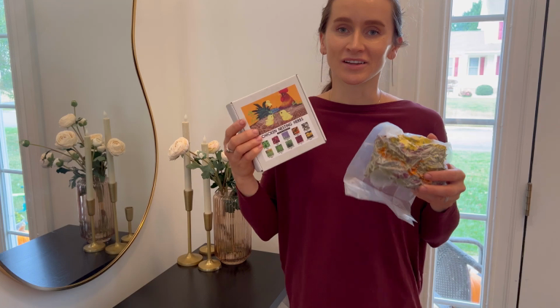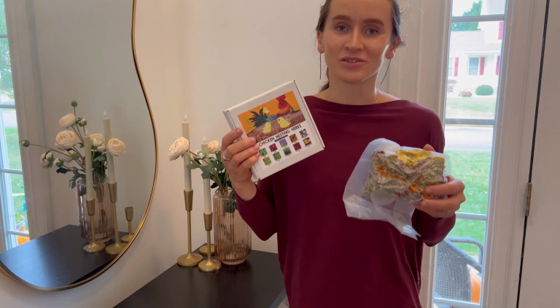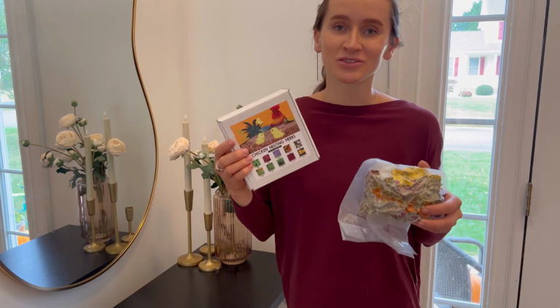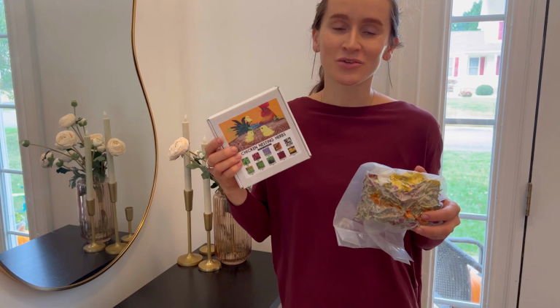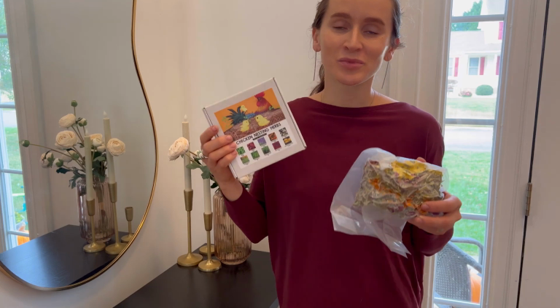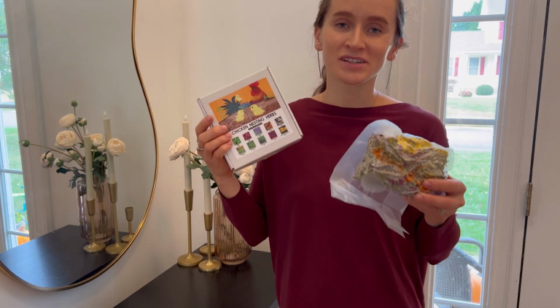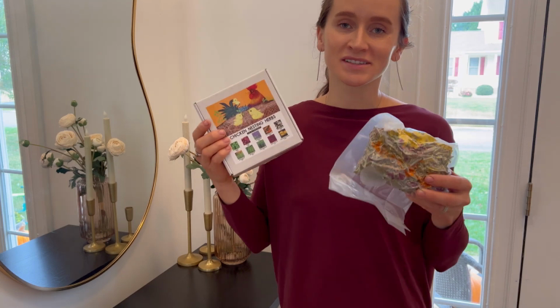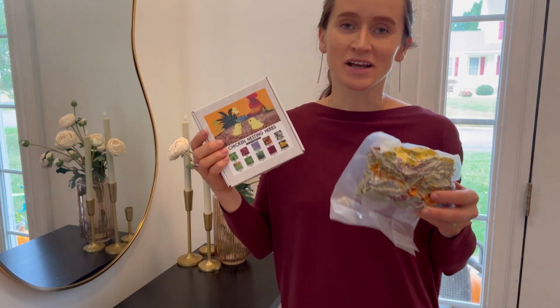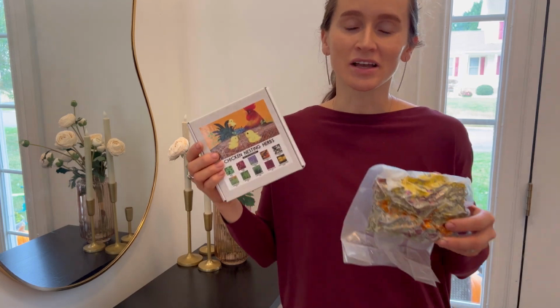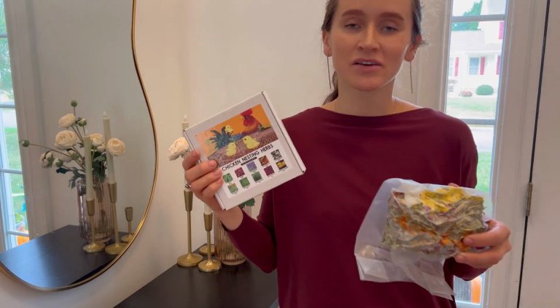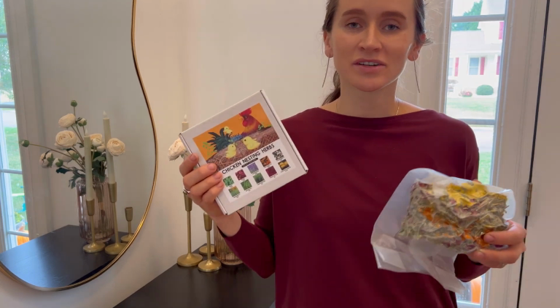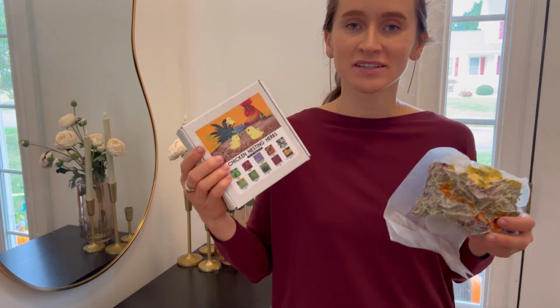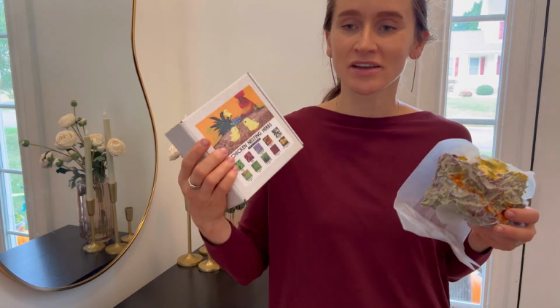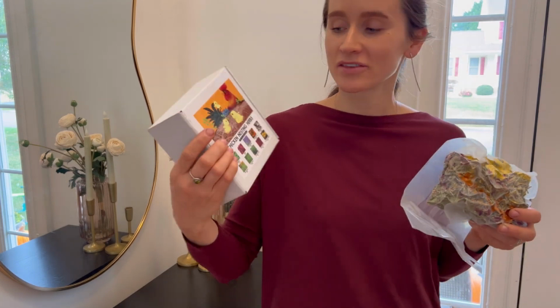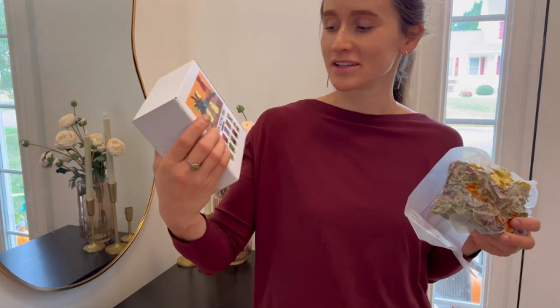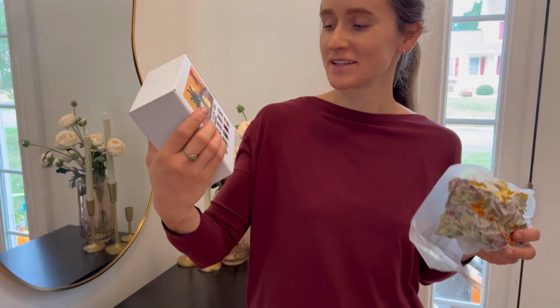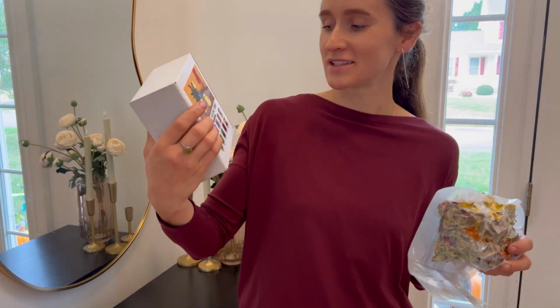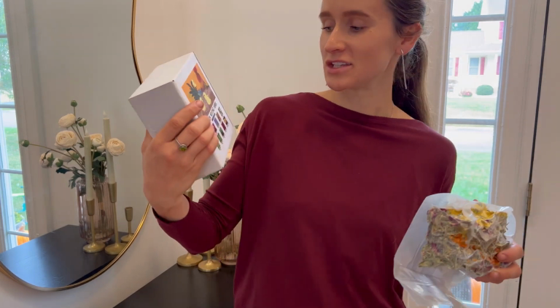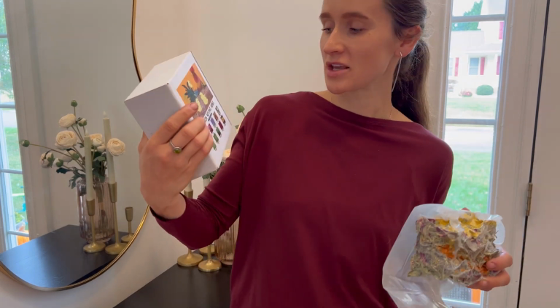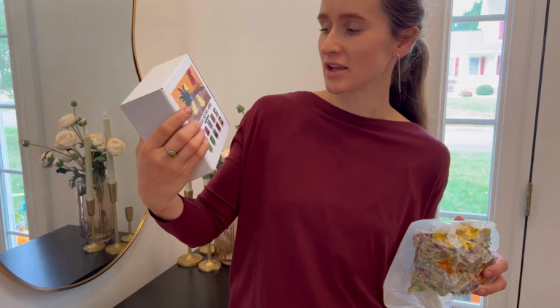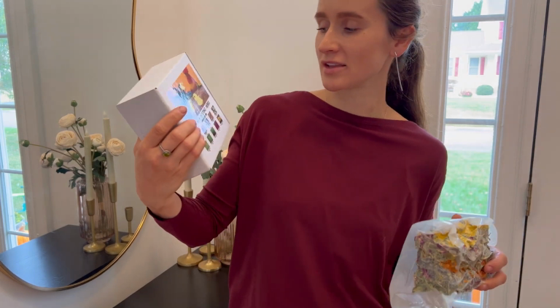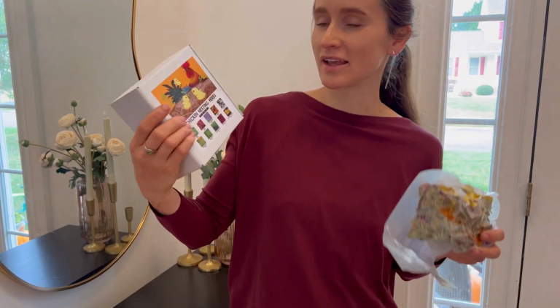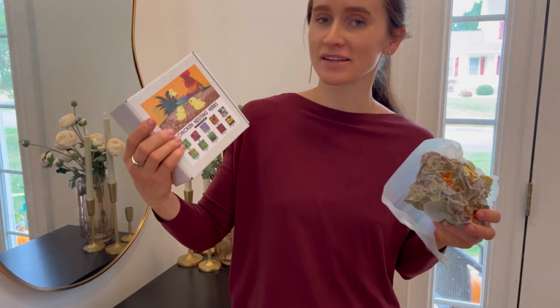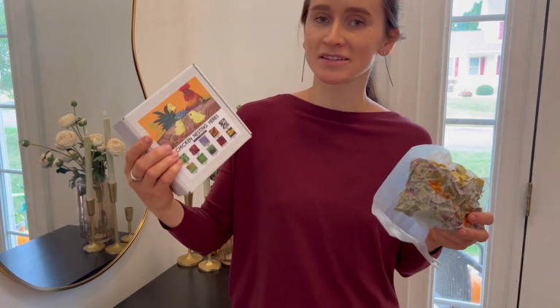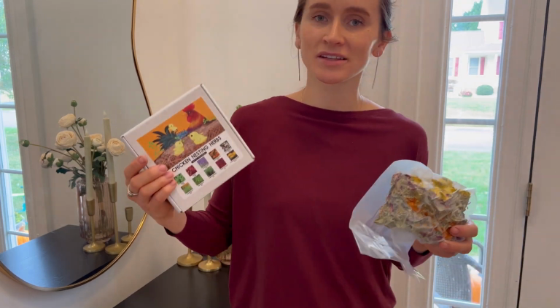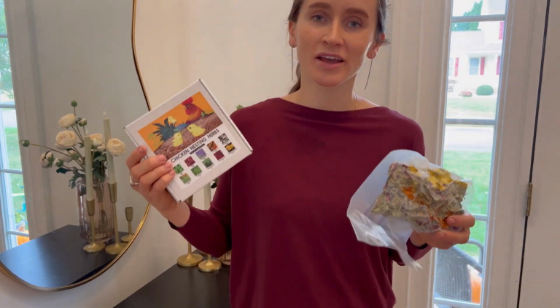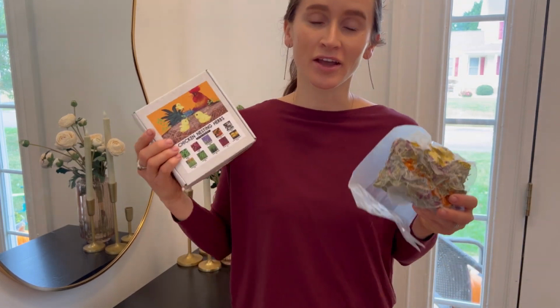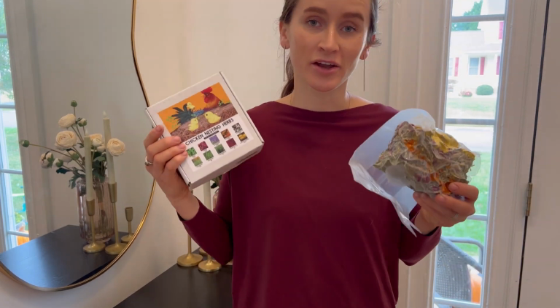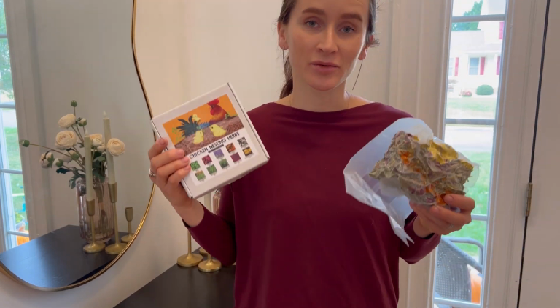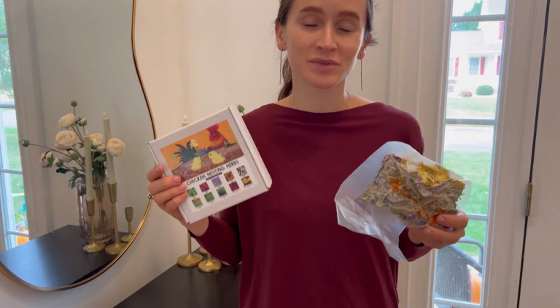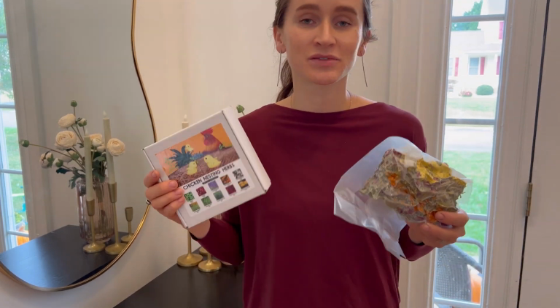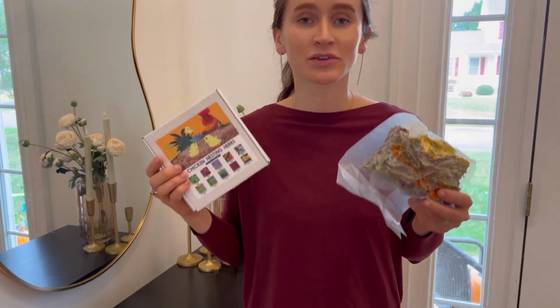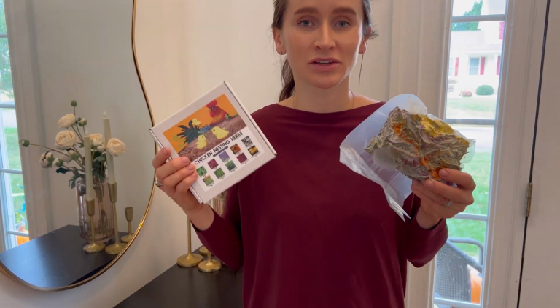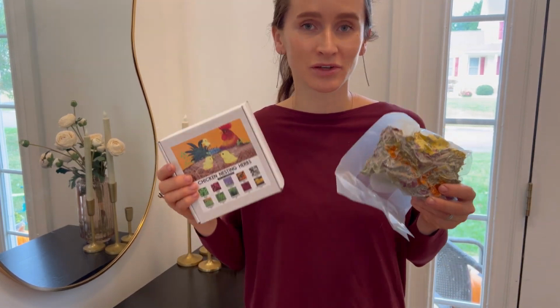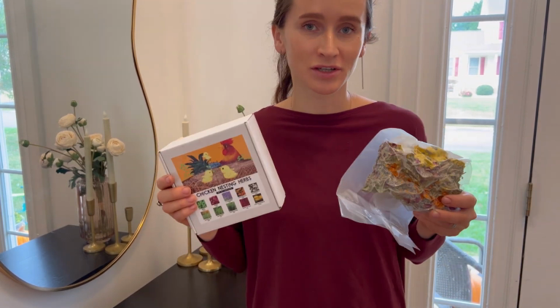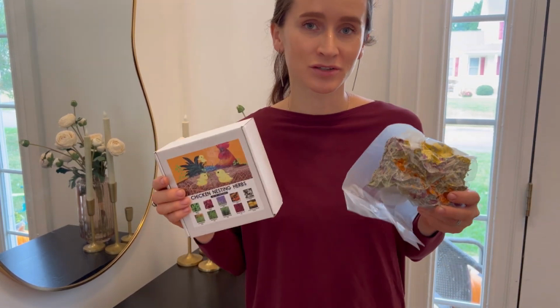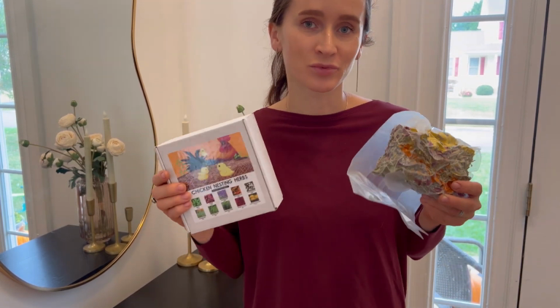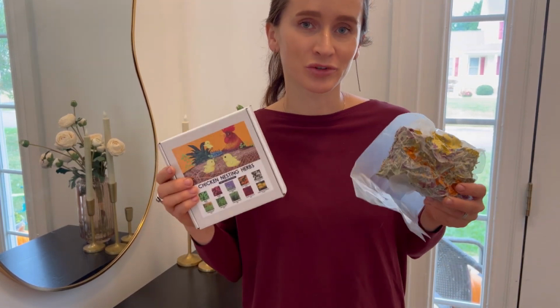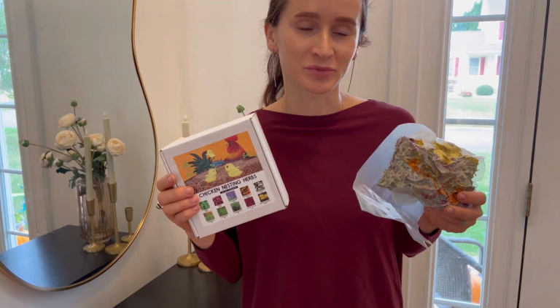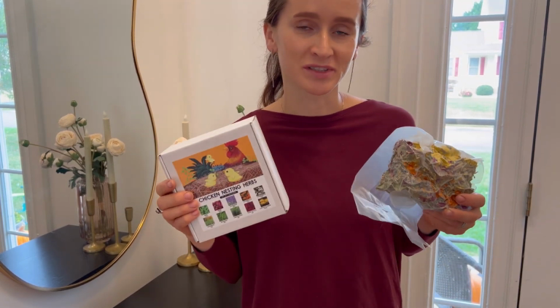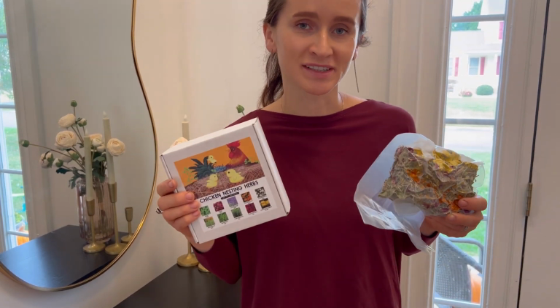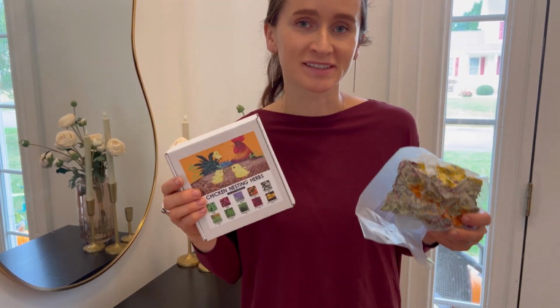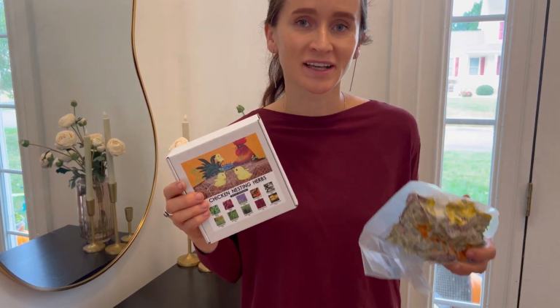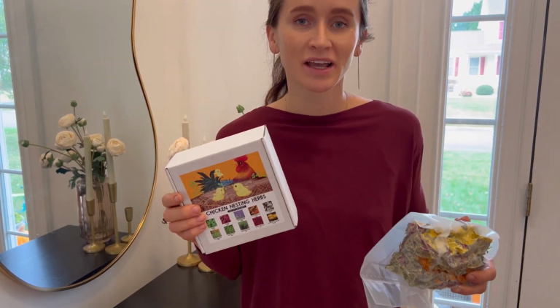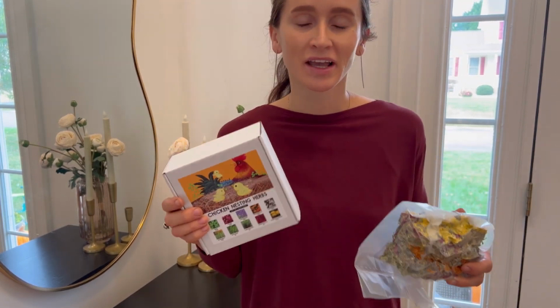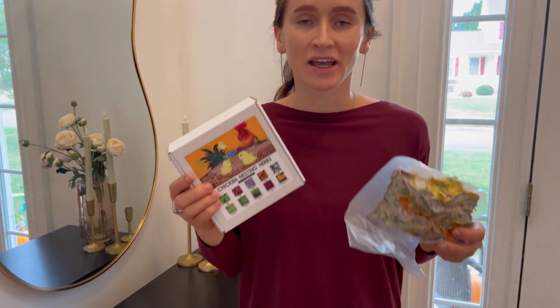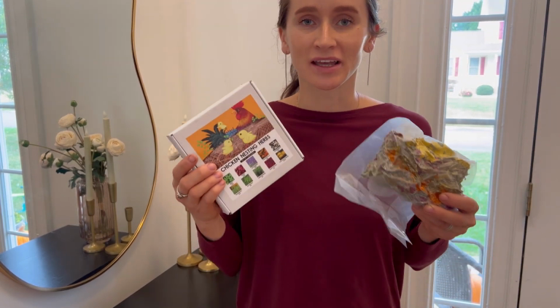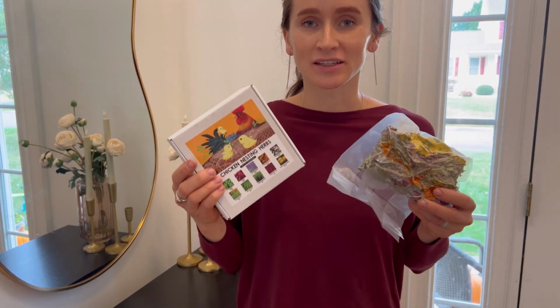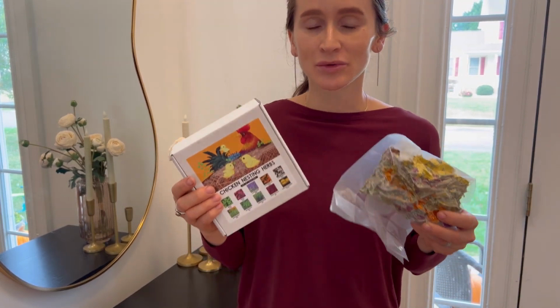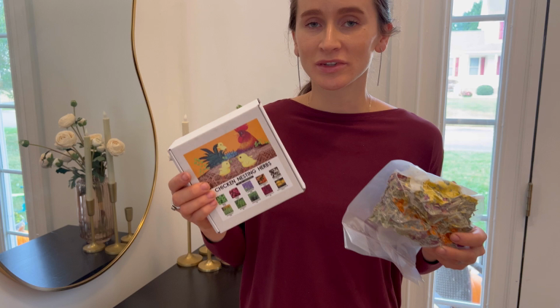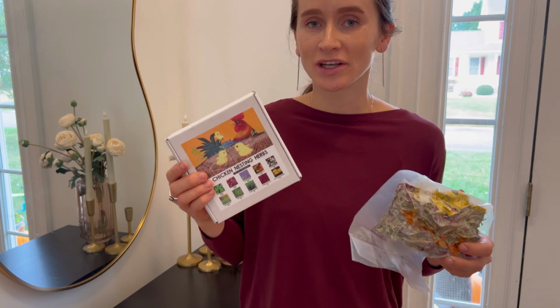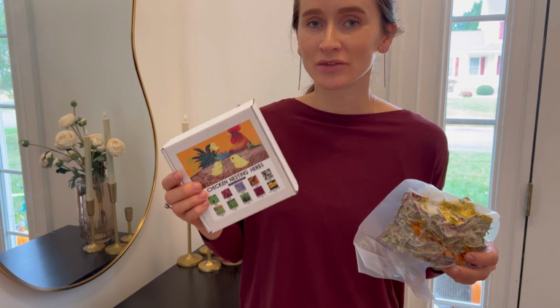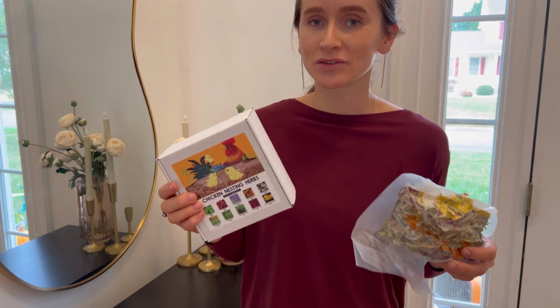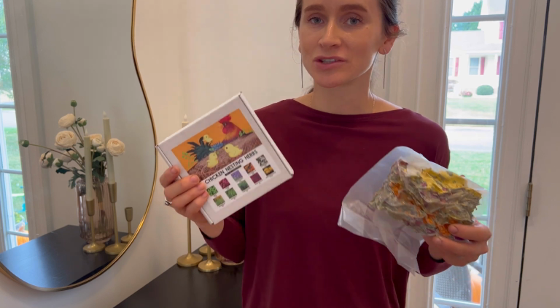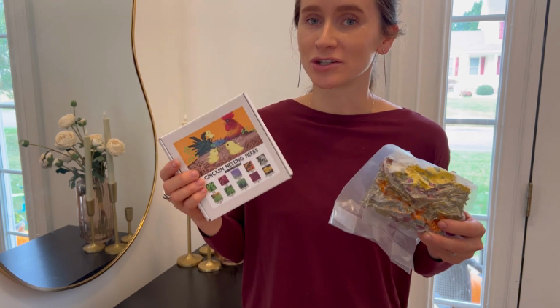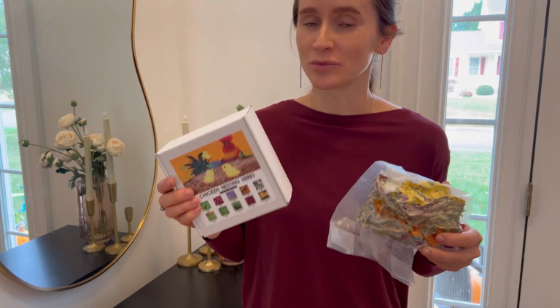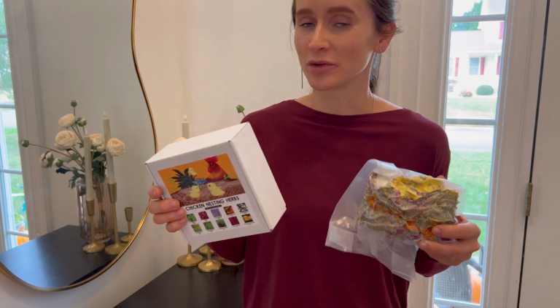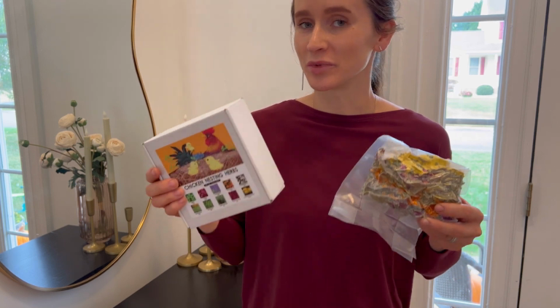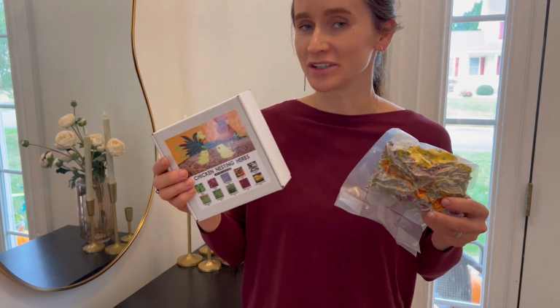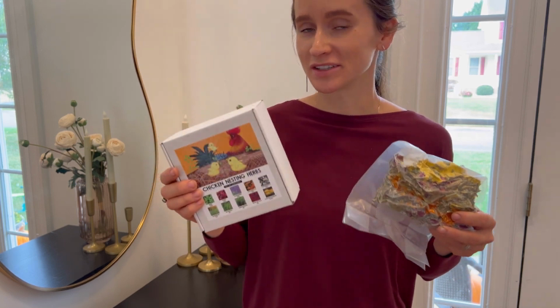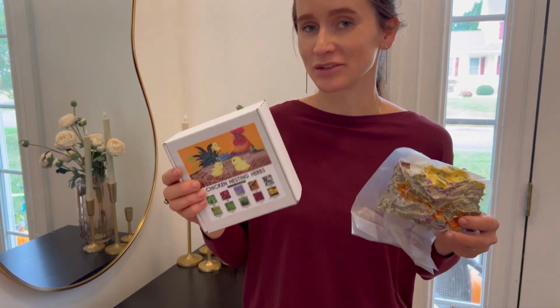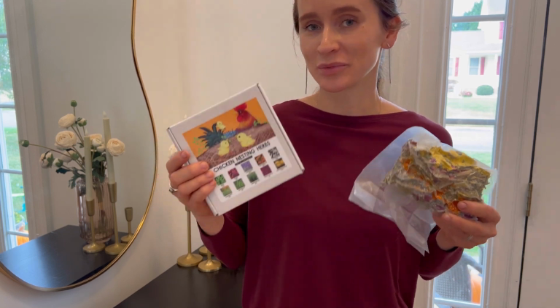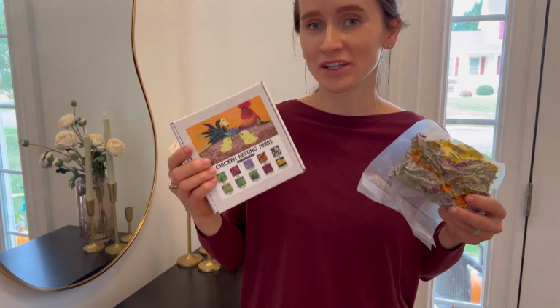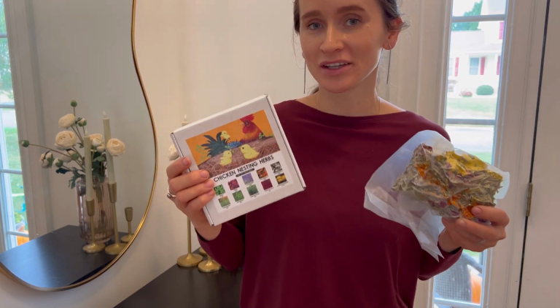Hello shoppers! I have received these chicken nesting herbs for review purposes and I would love to share my personal opinion.